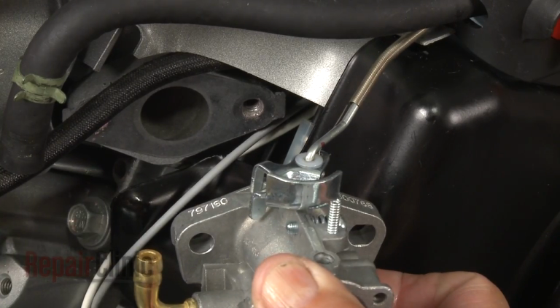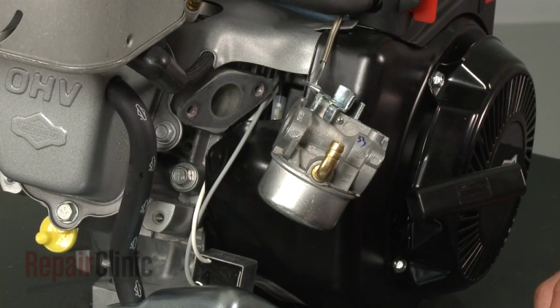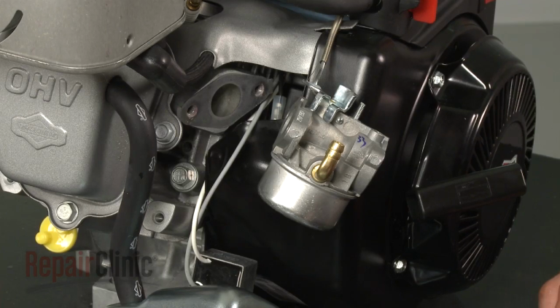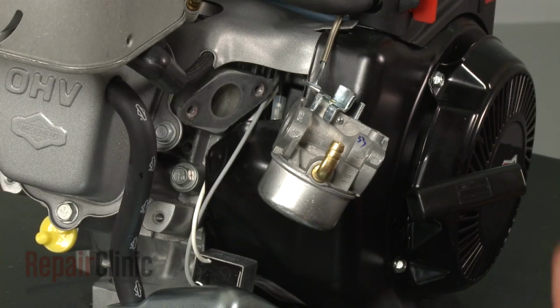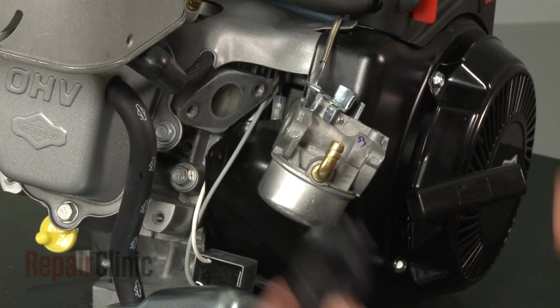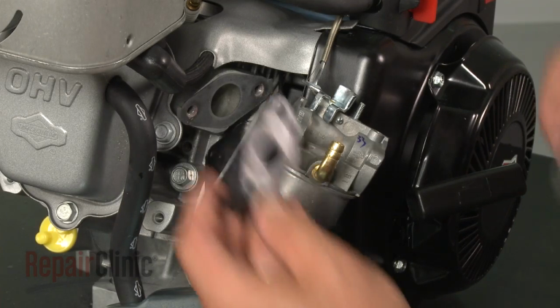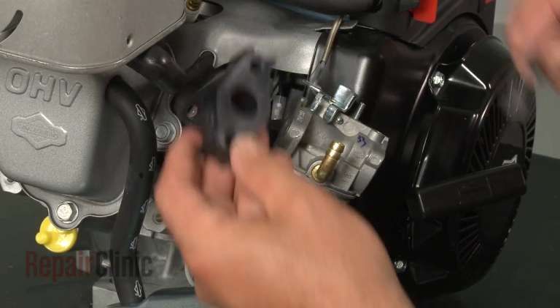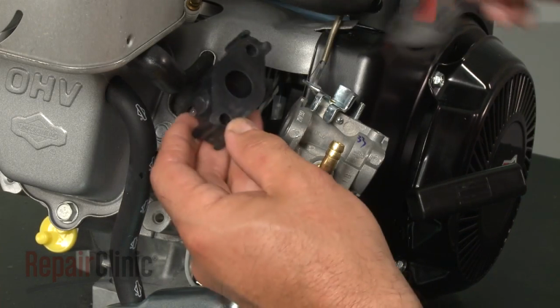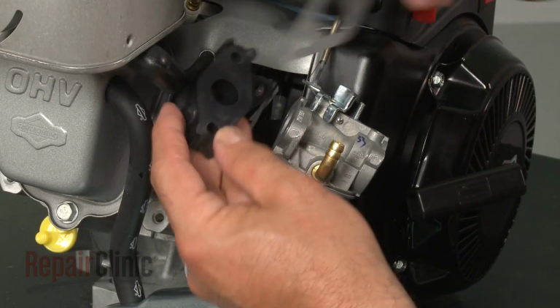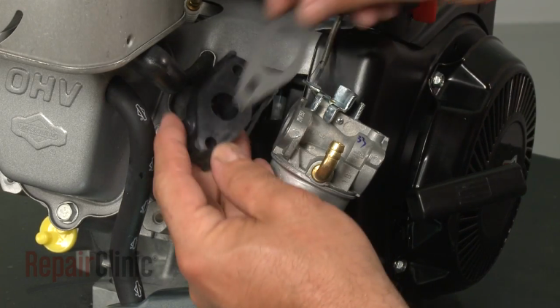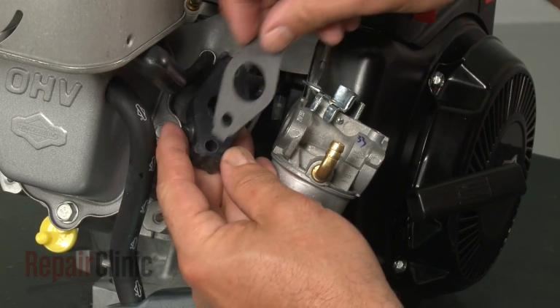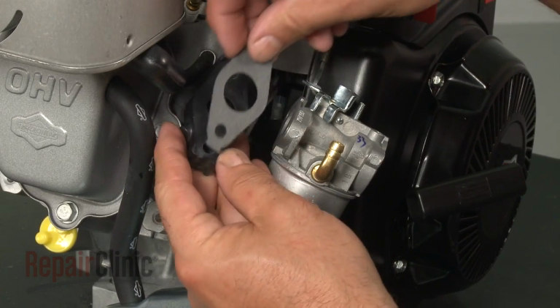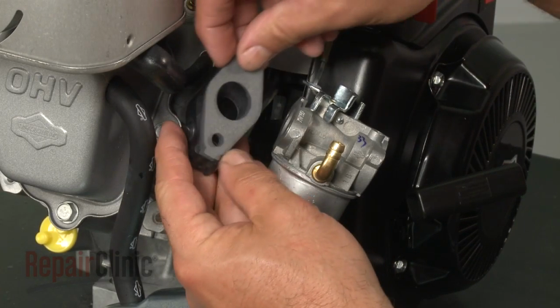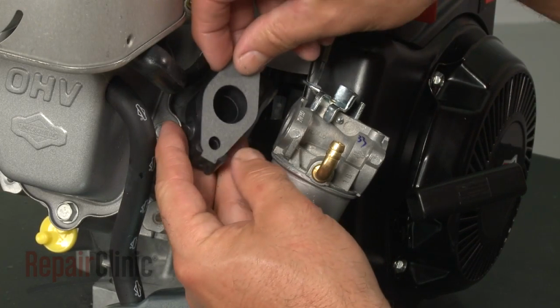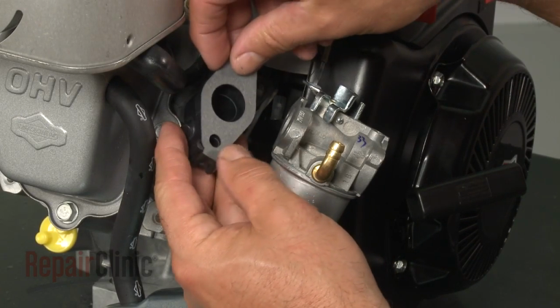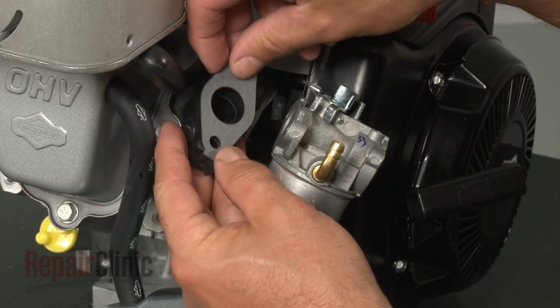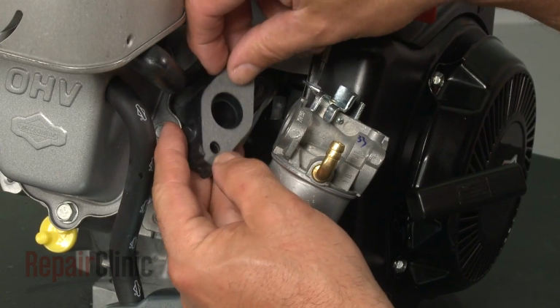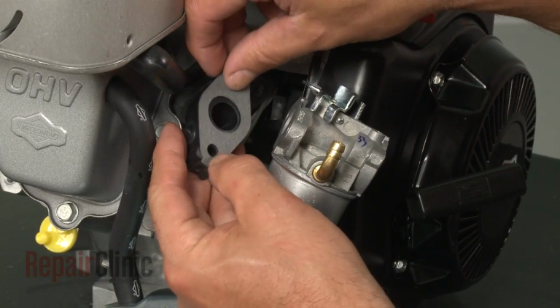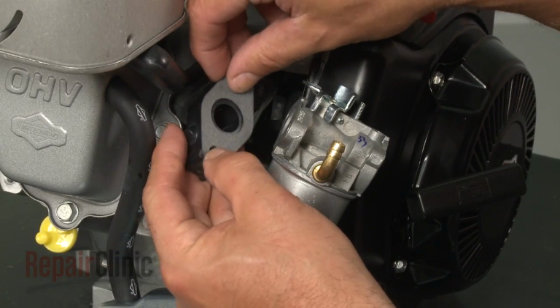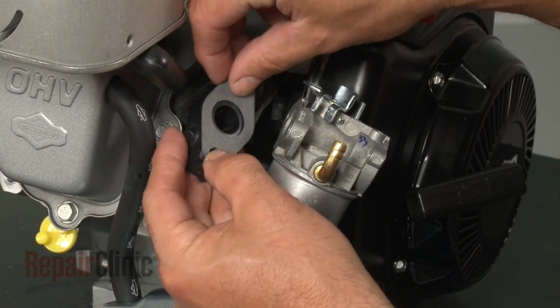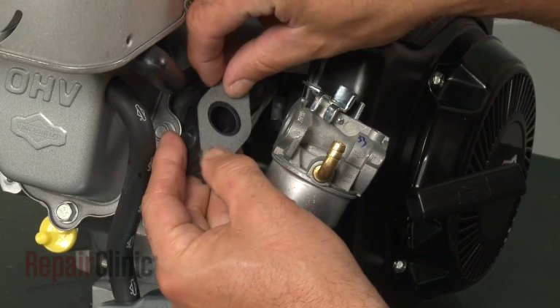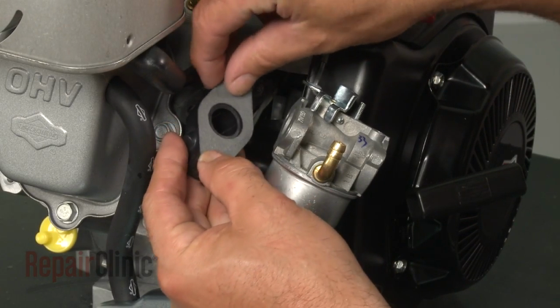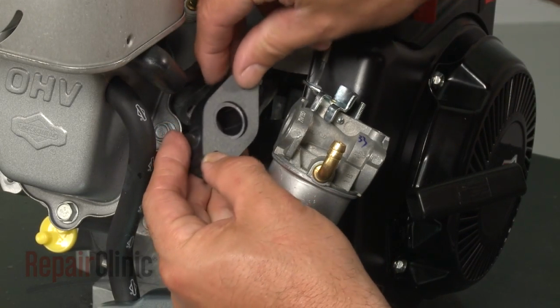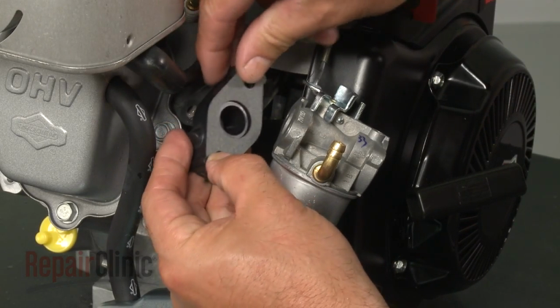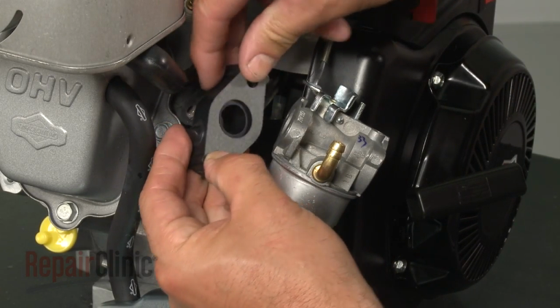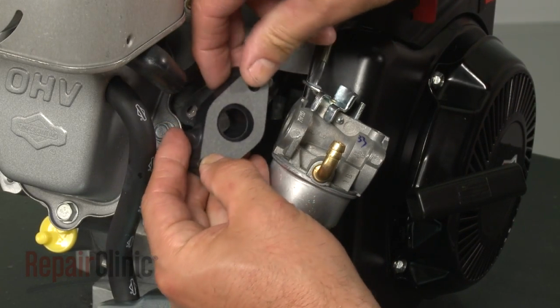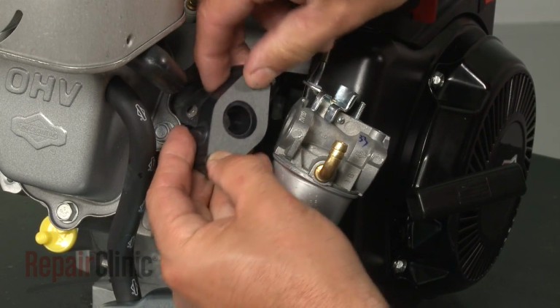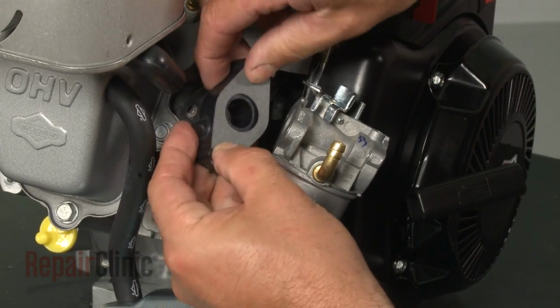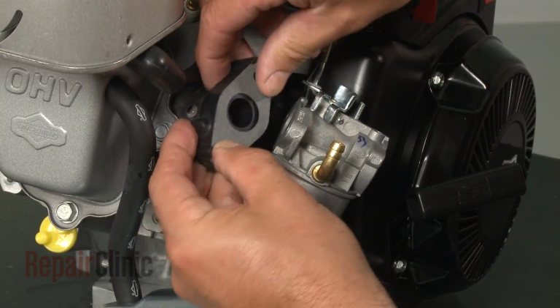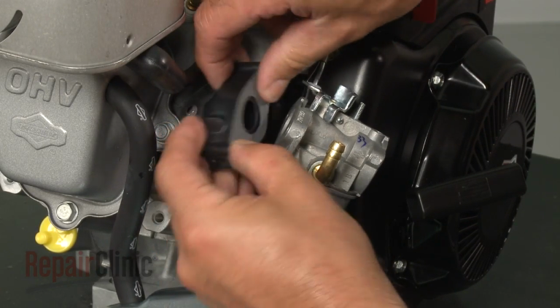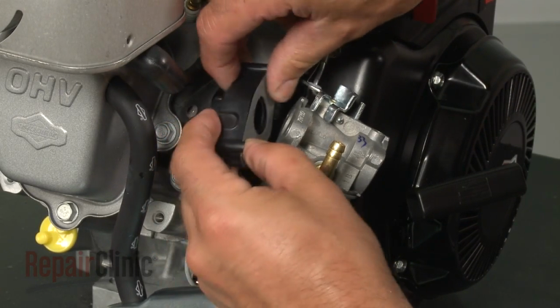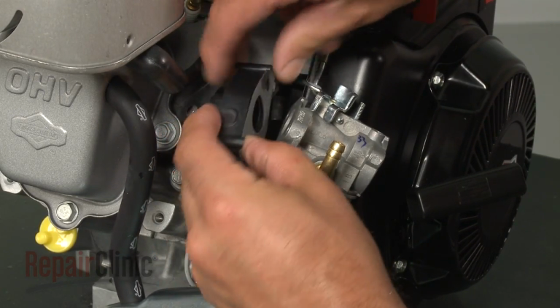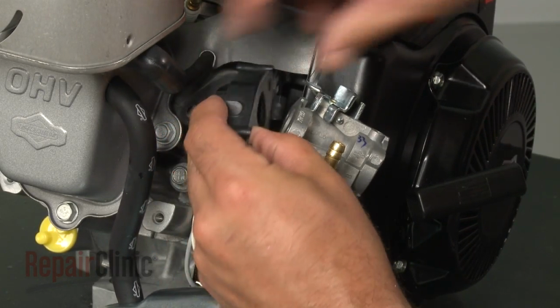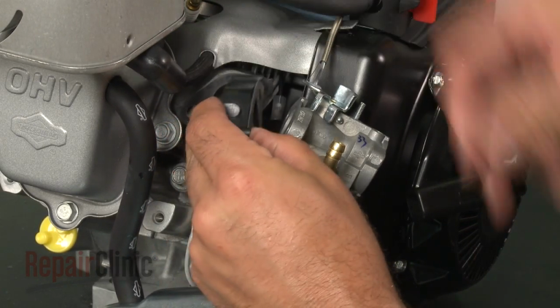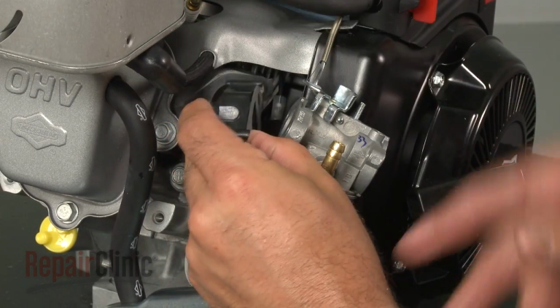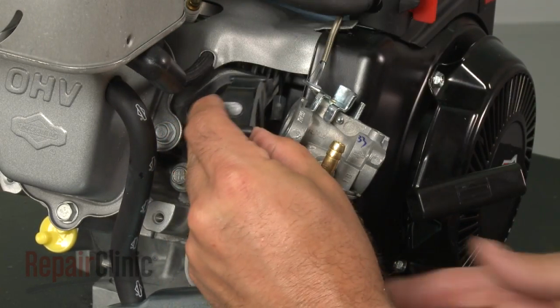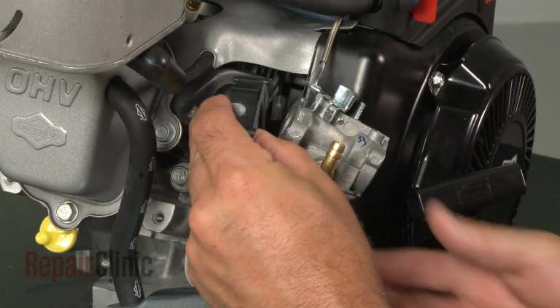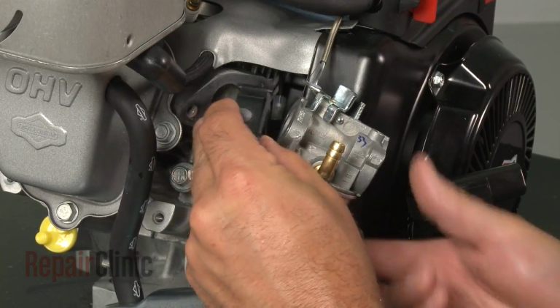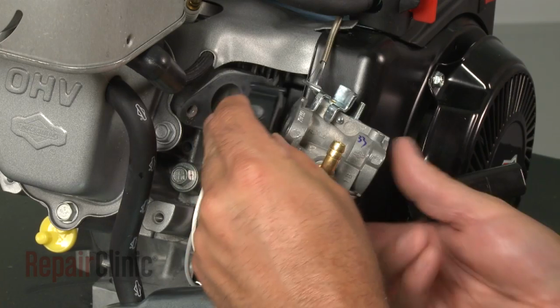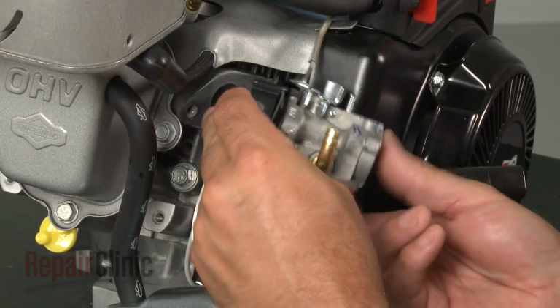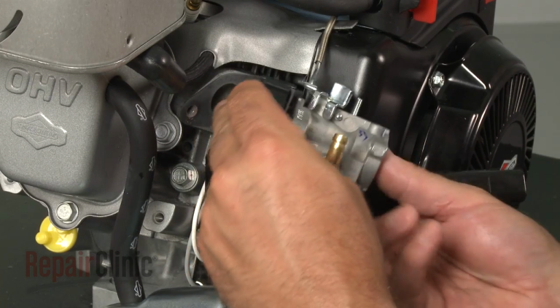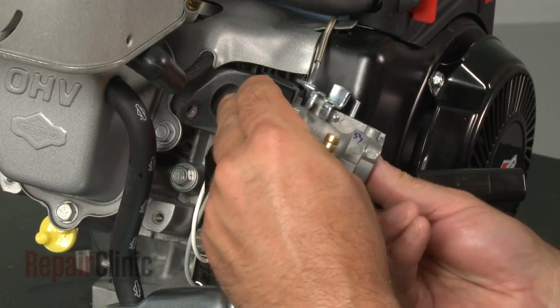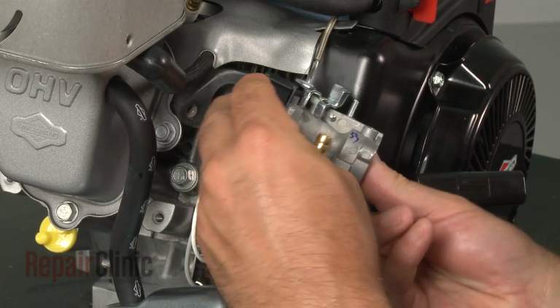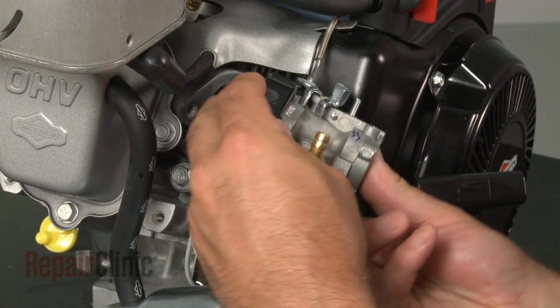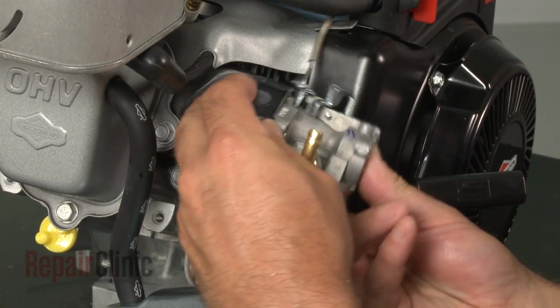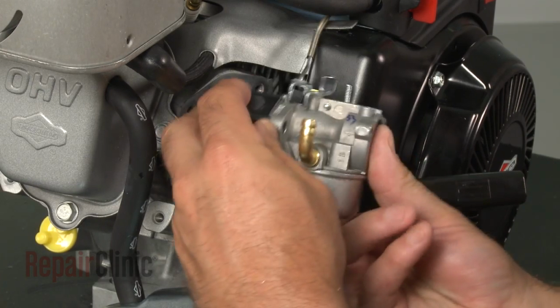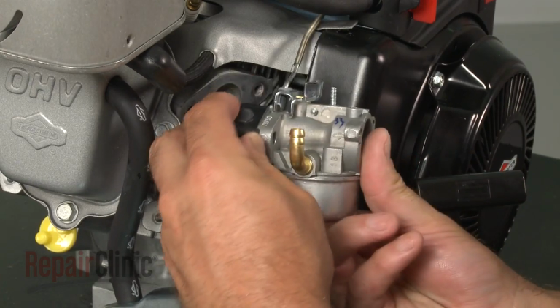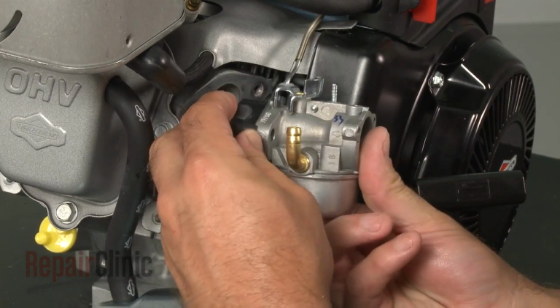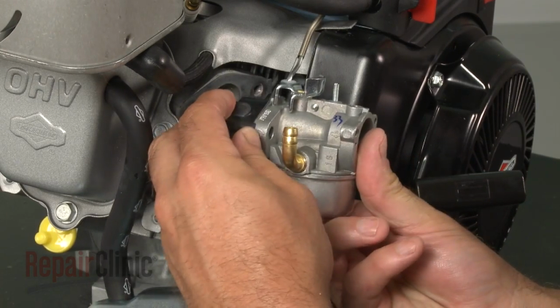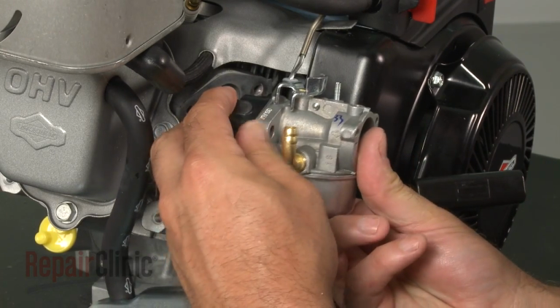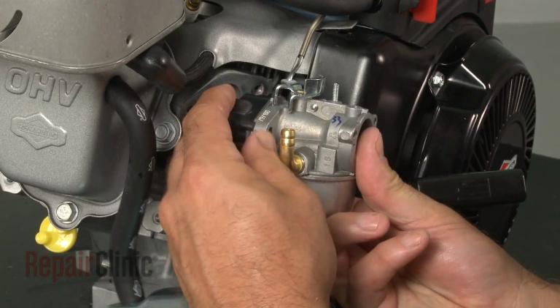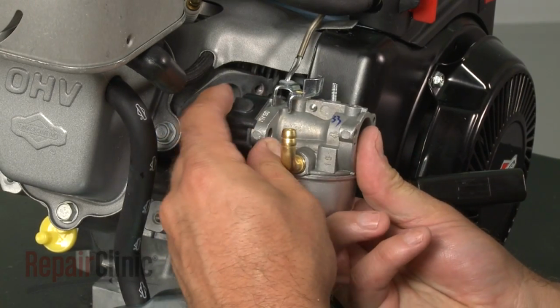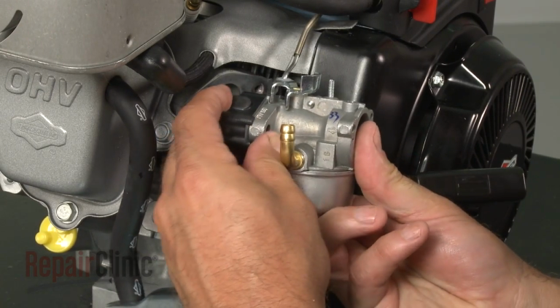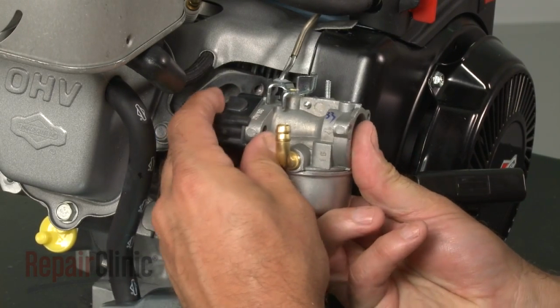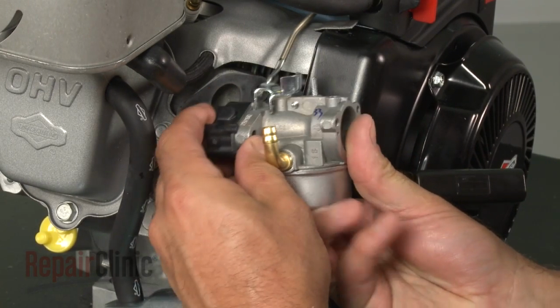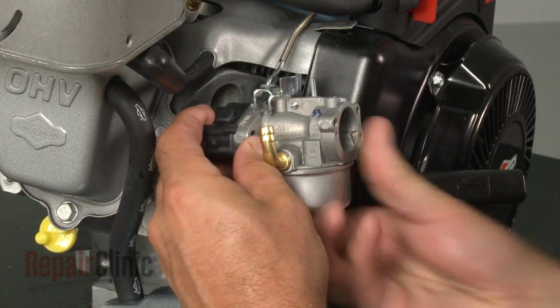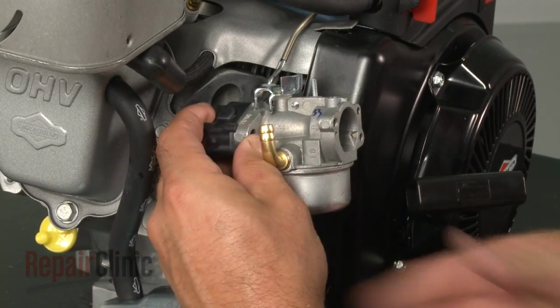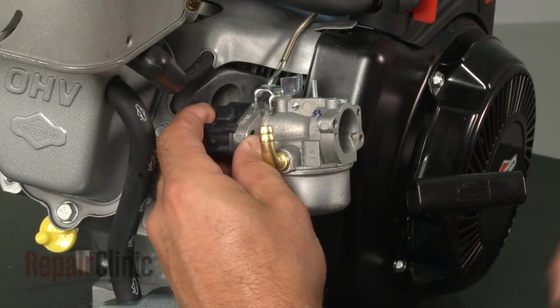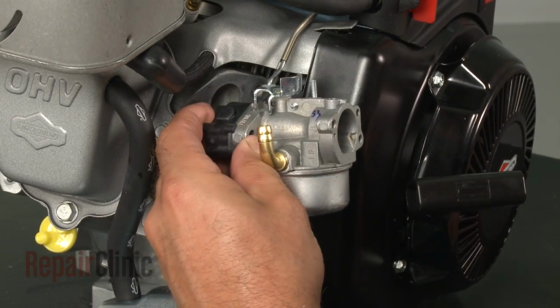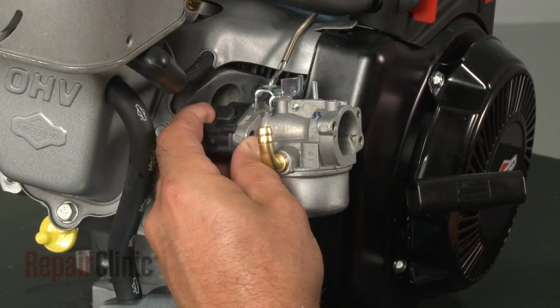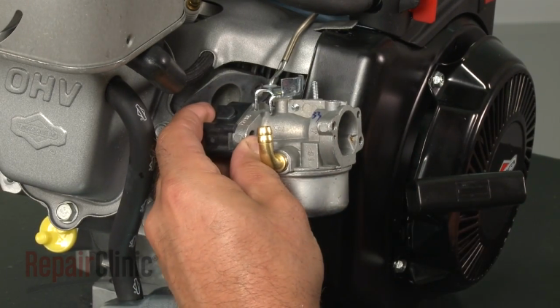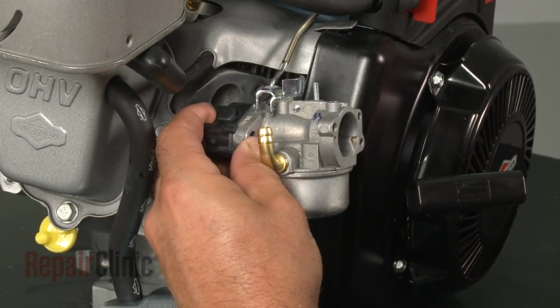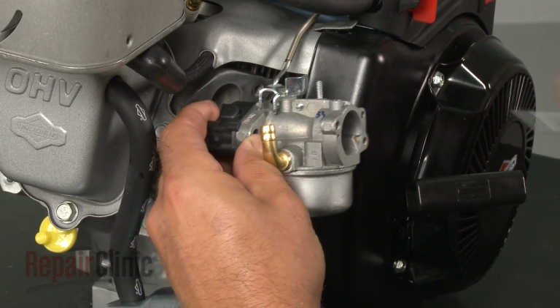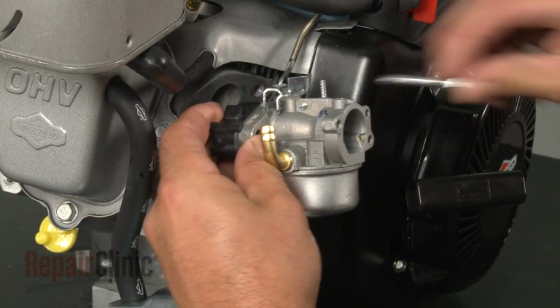Next, align the old spacer and the new rear gasket with the carburetor and insert the bolts.